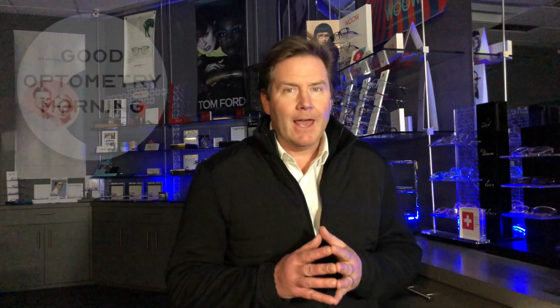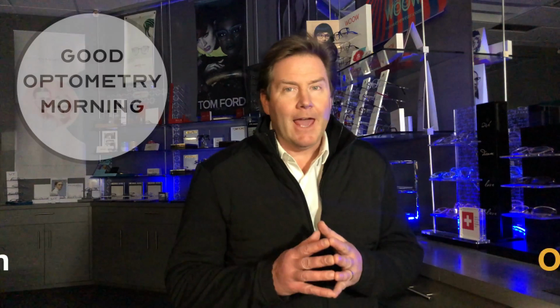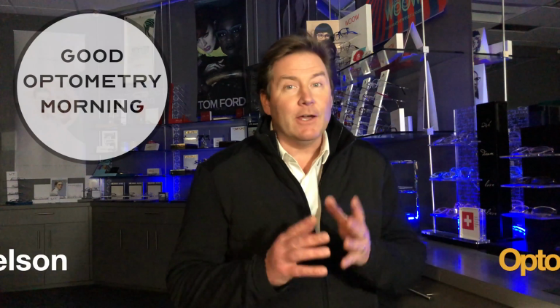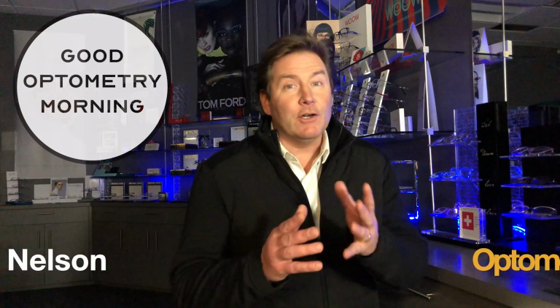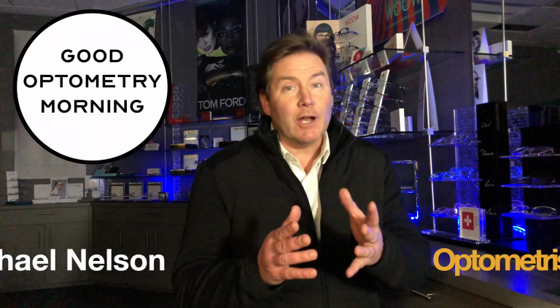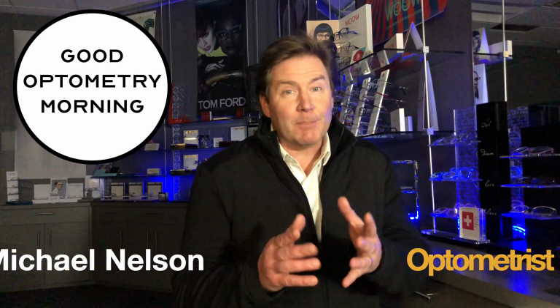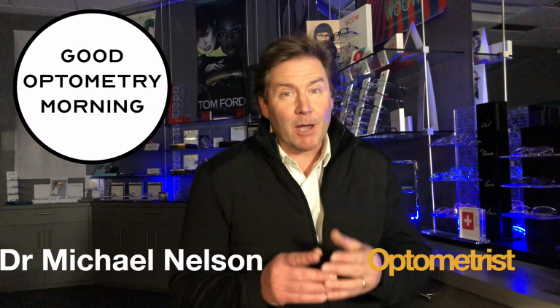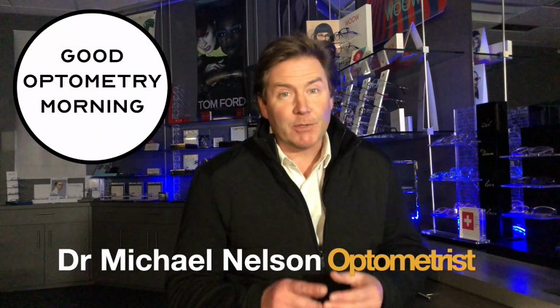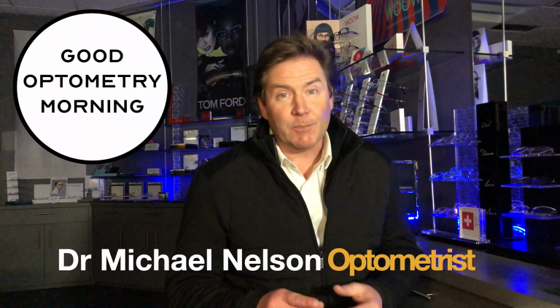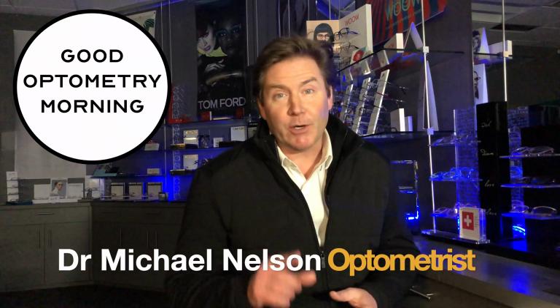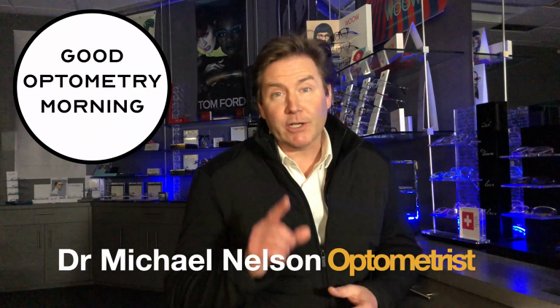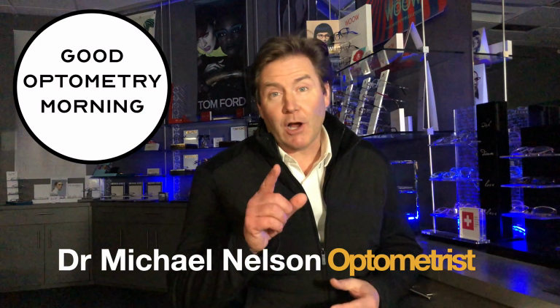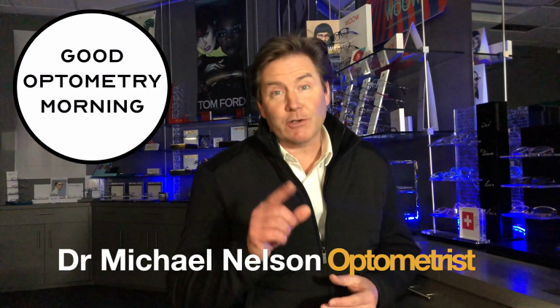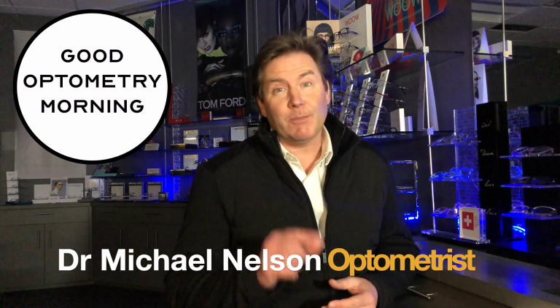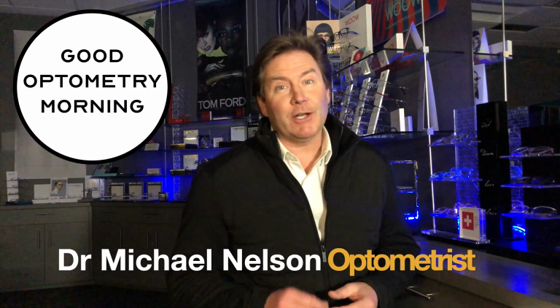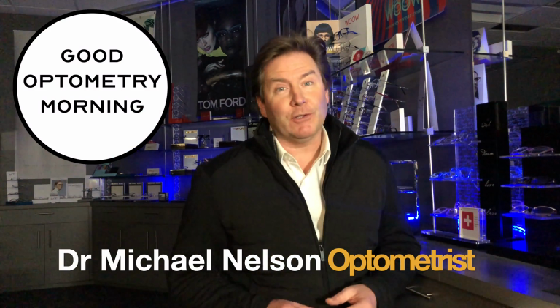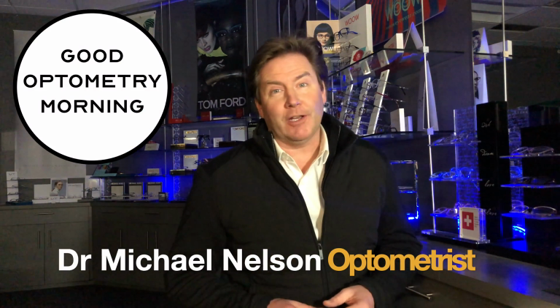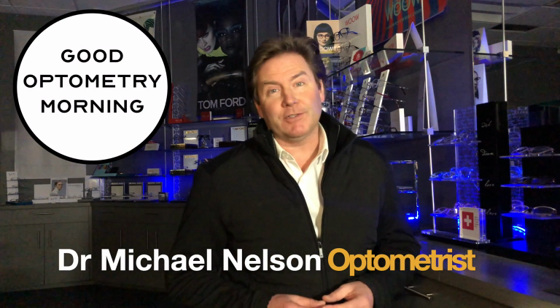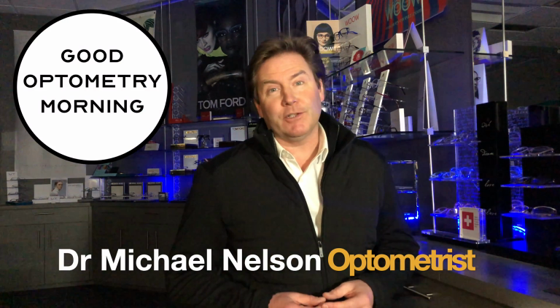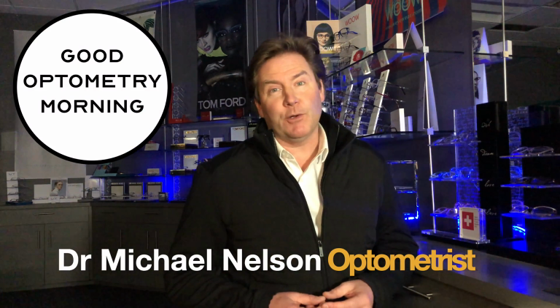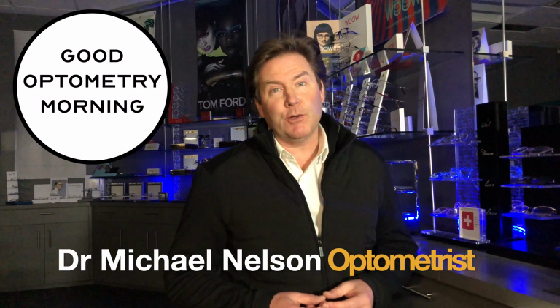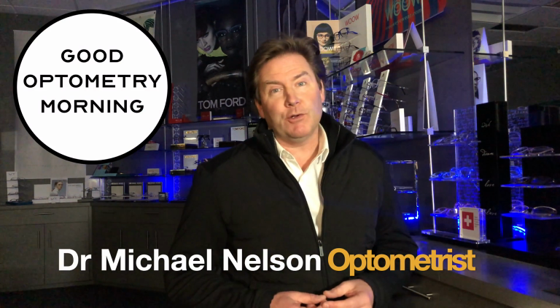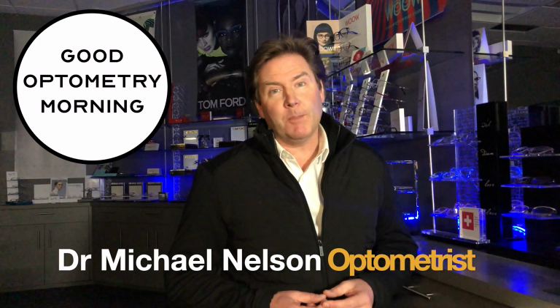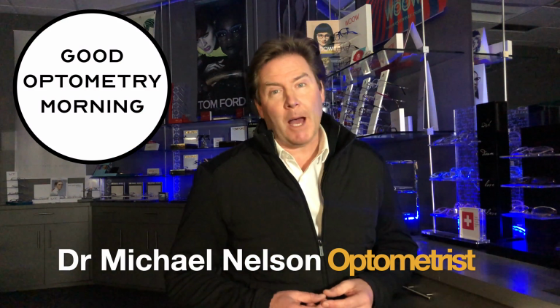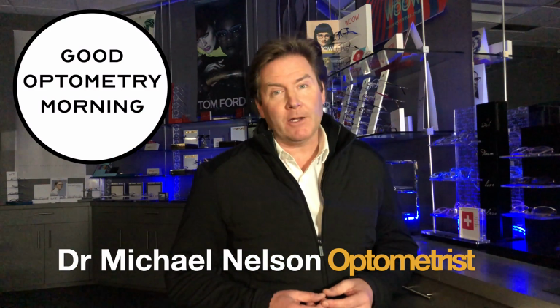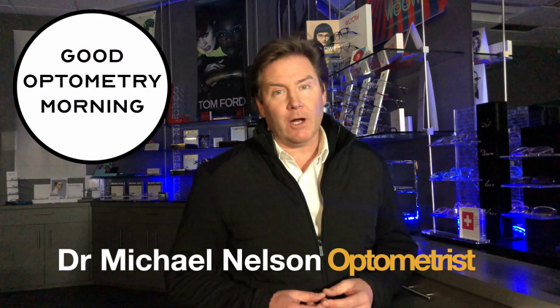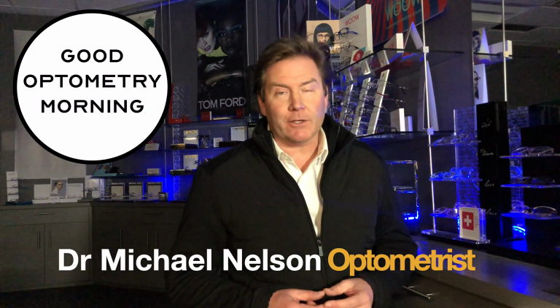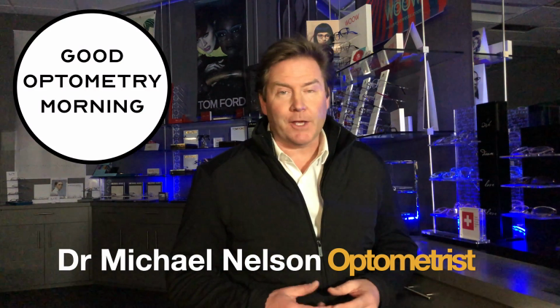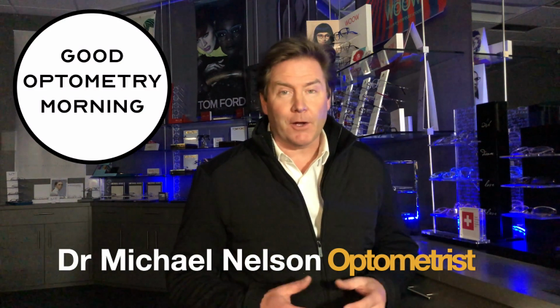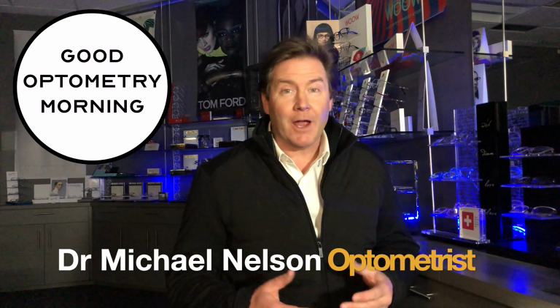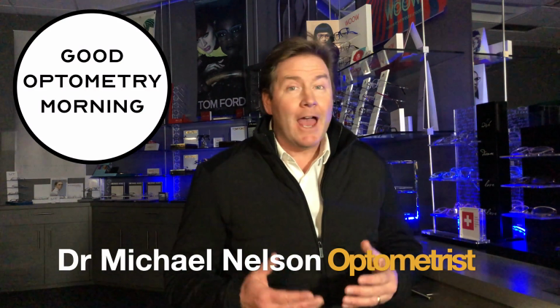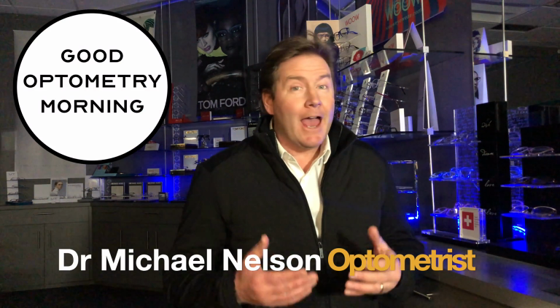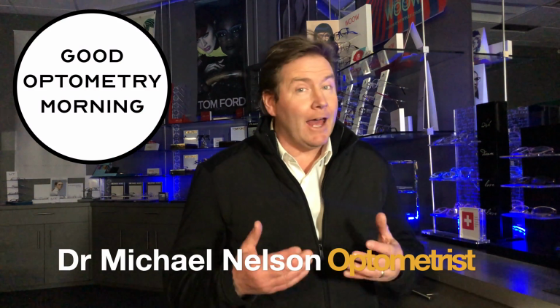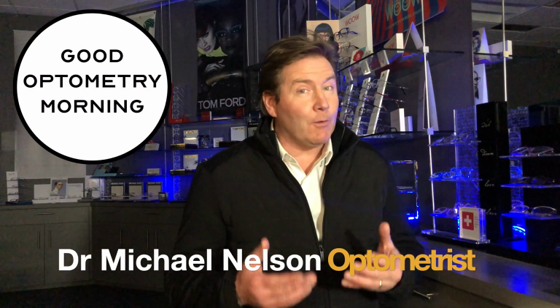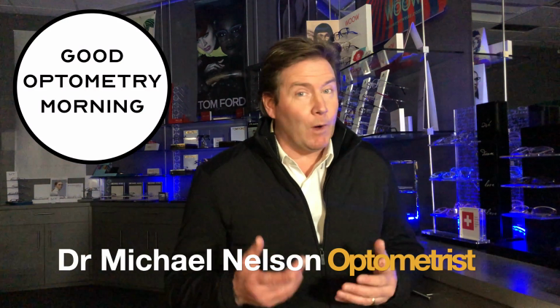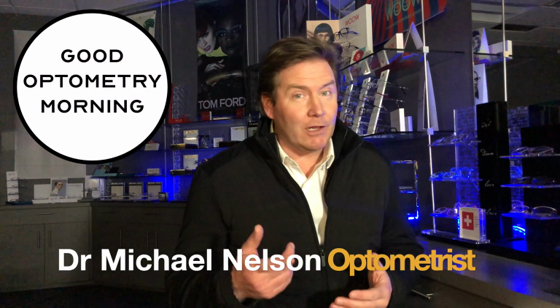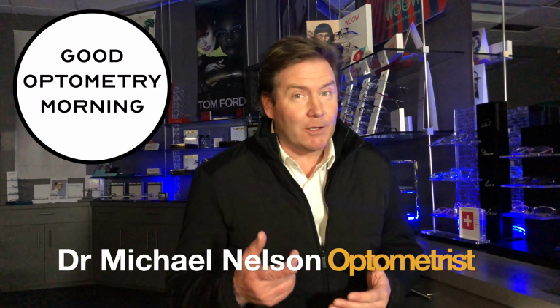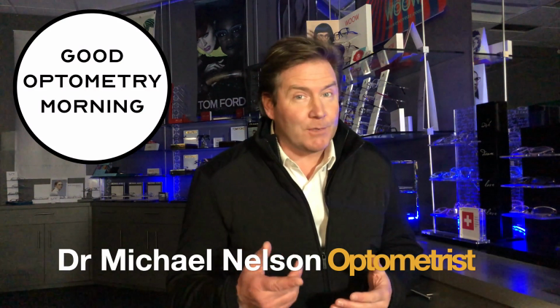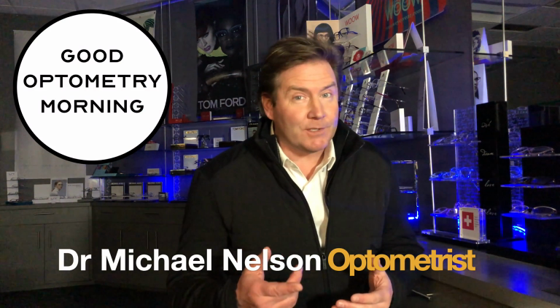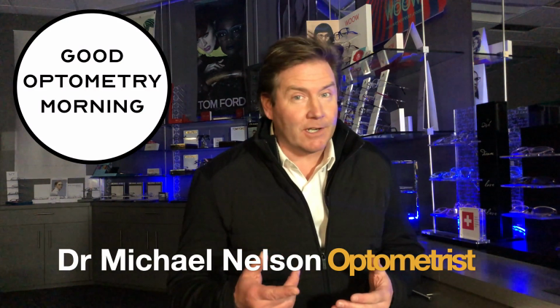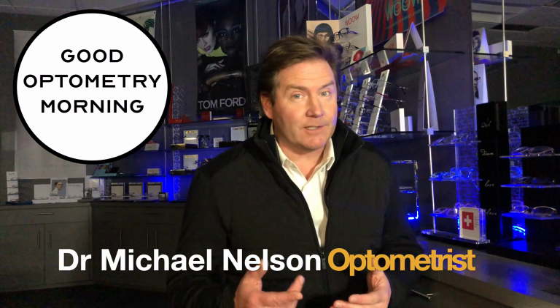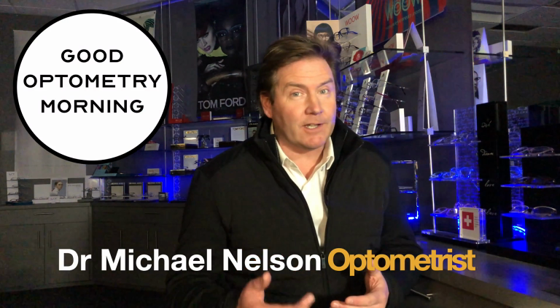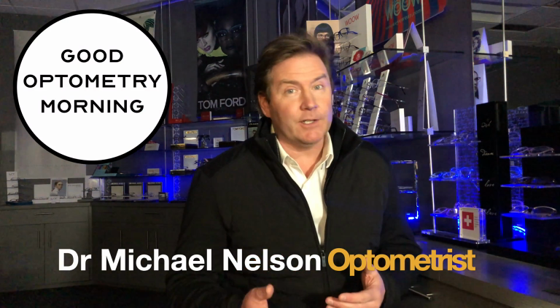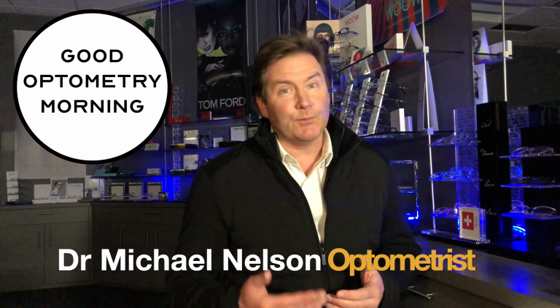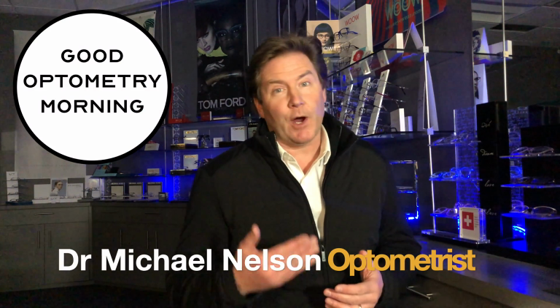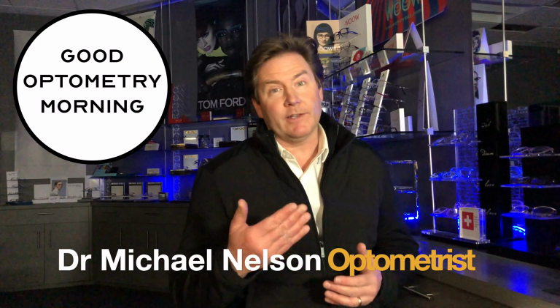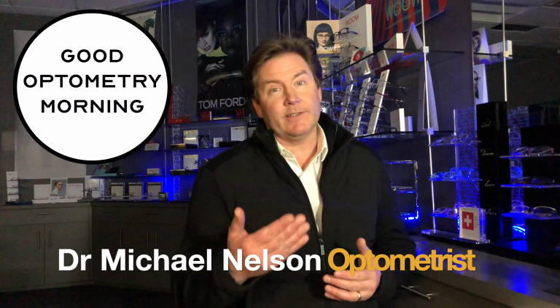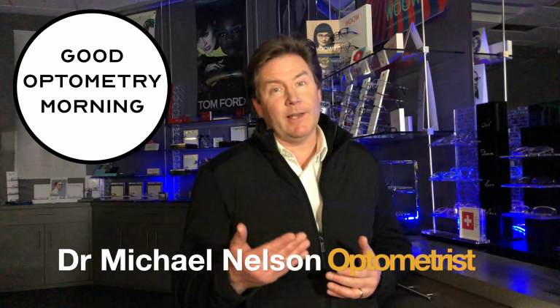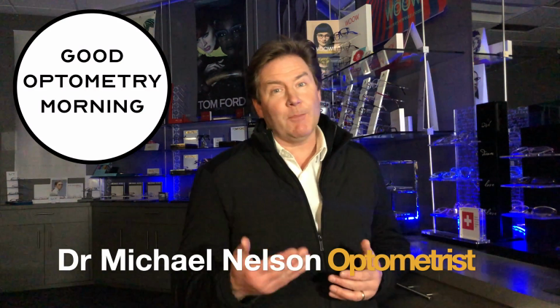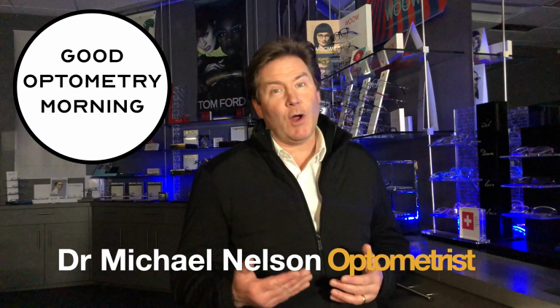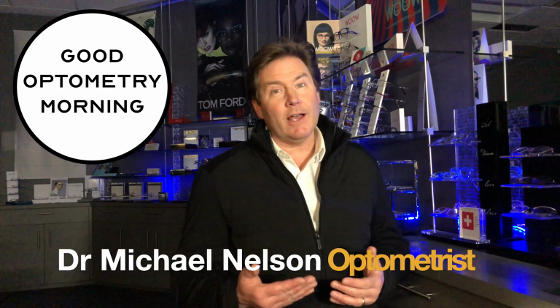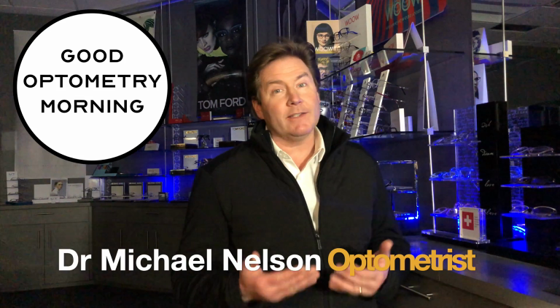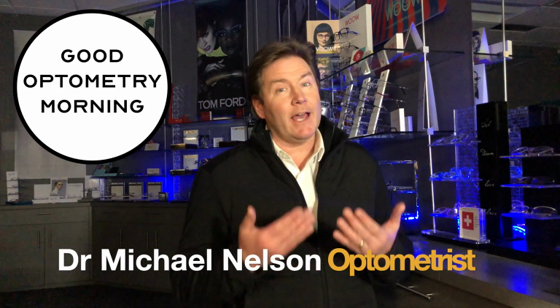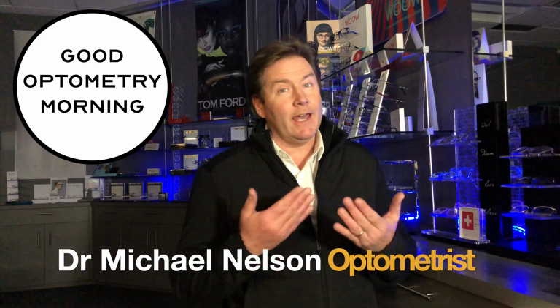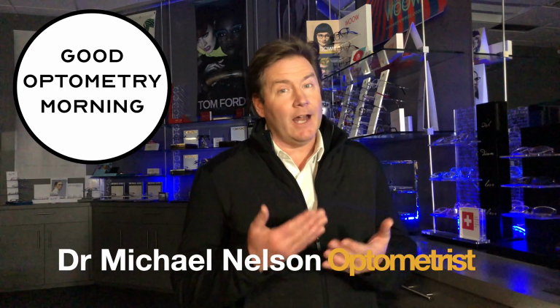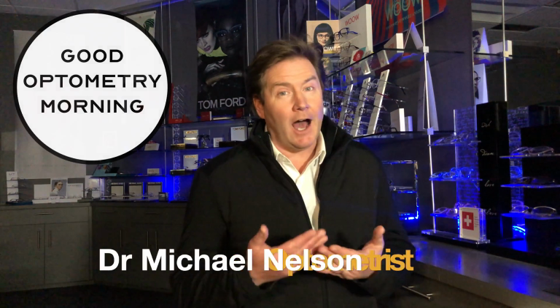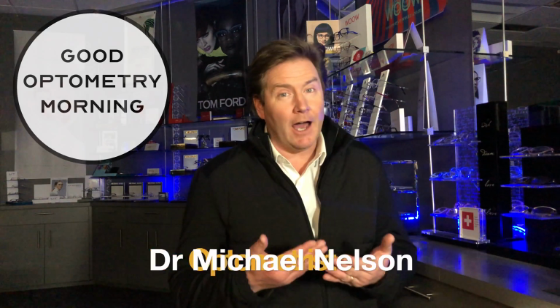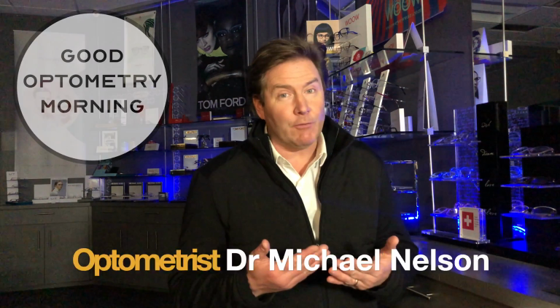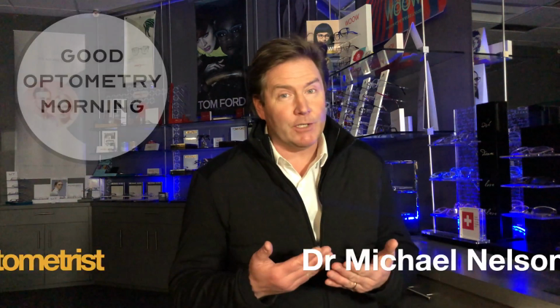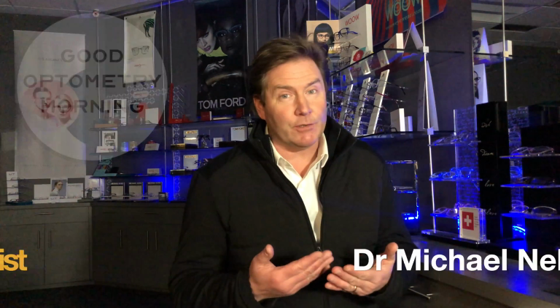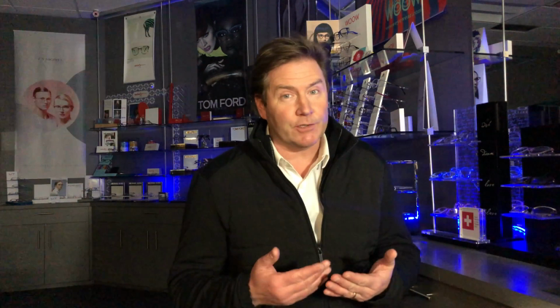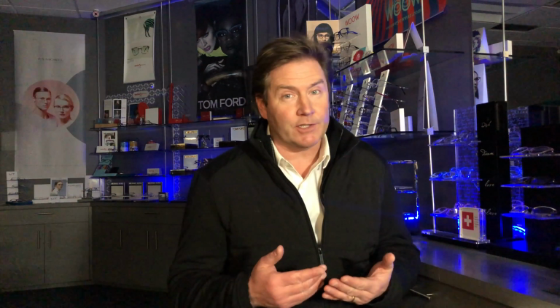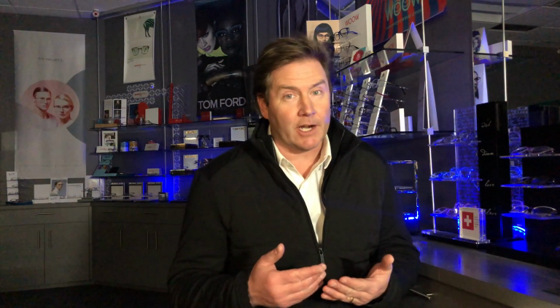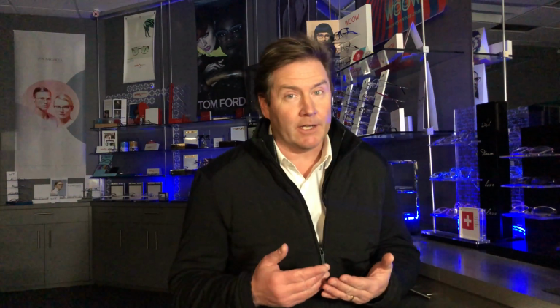Hey, good optometry morning. Dr. Michael Nelson, your YouTube eye doctor here, and welcome to Sunday Studies, where I summarize an eye research study.